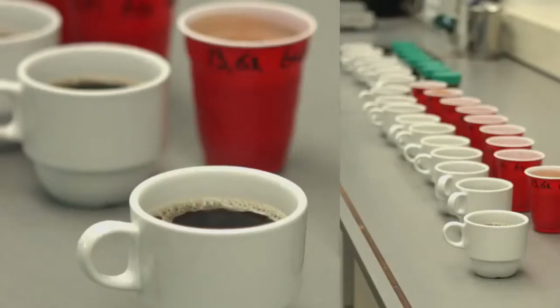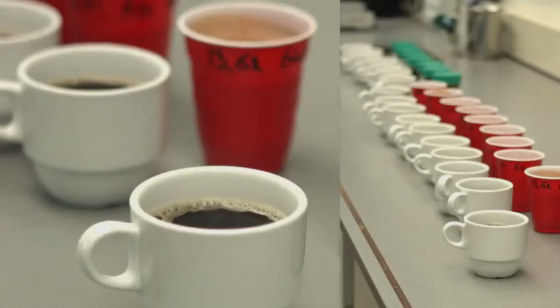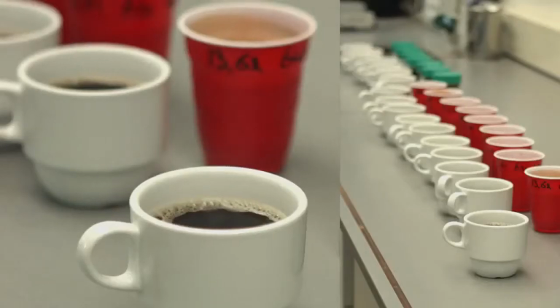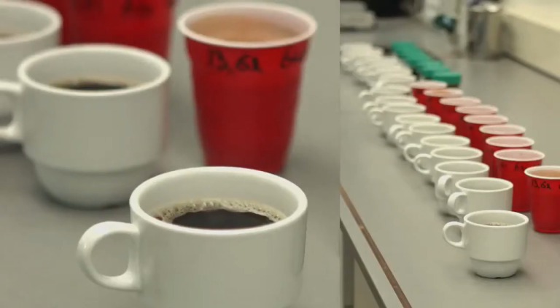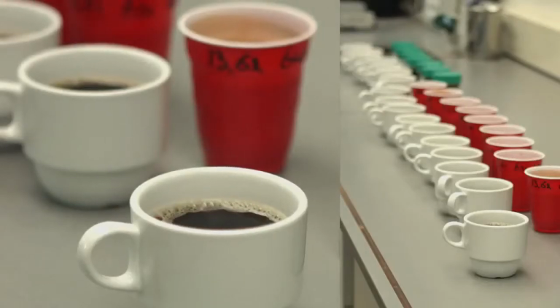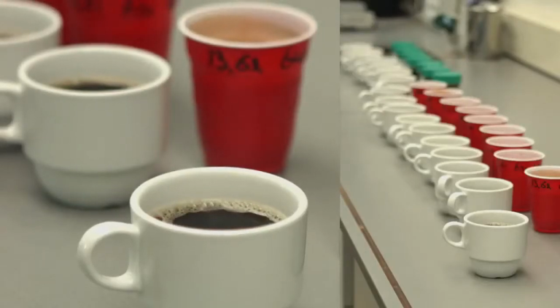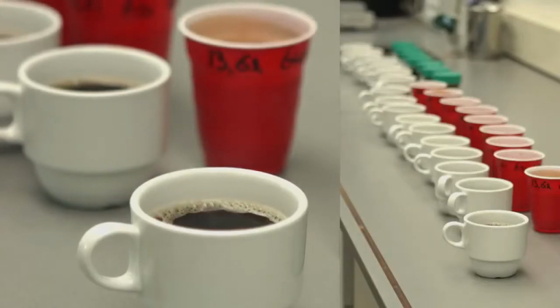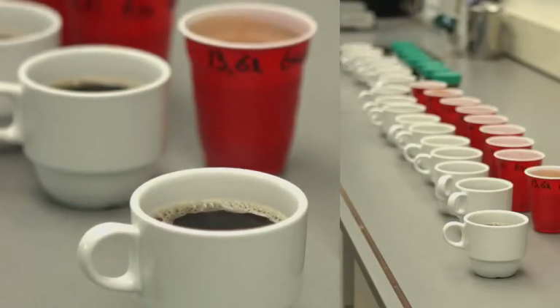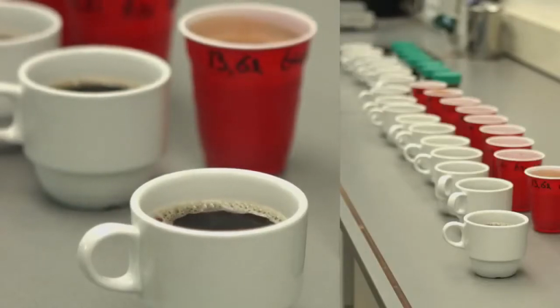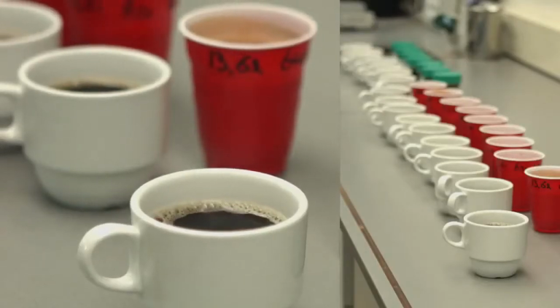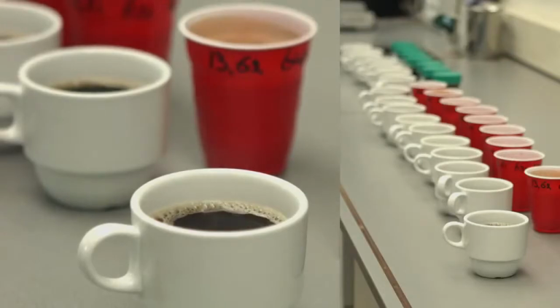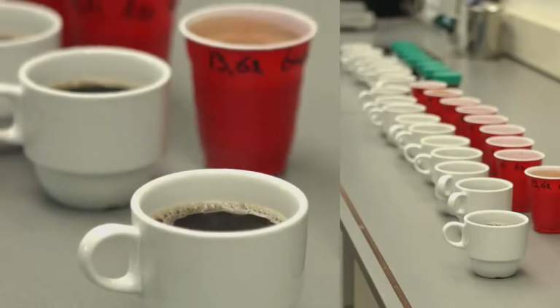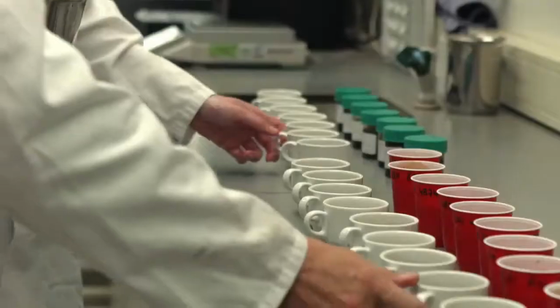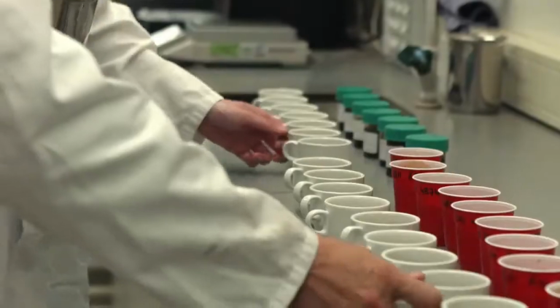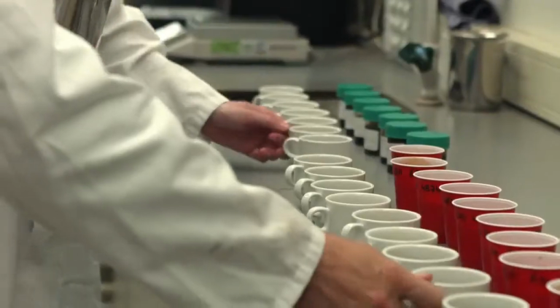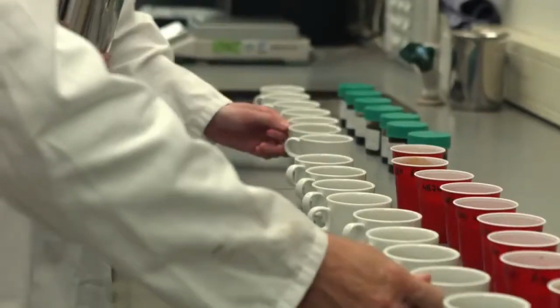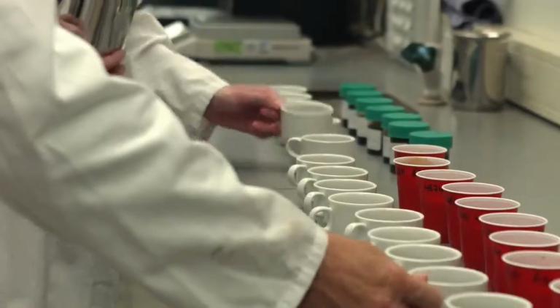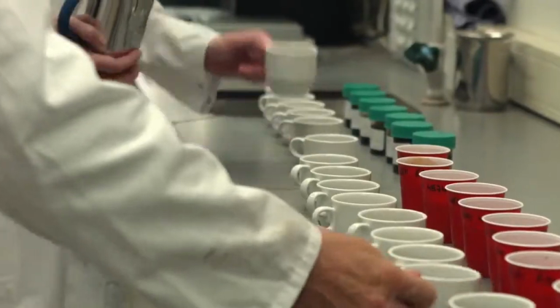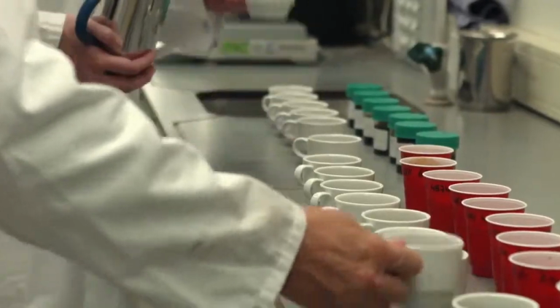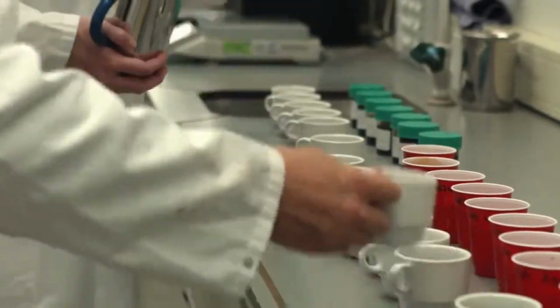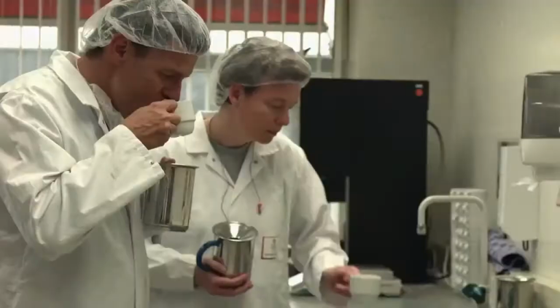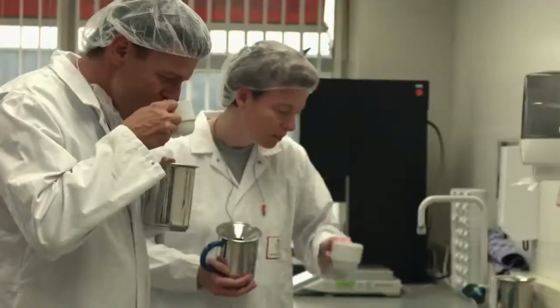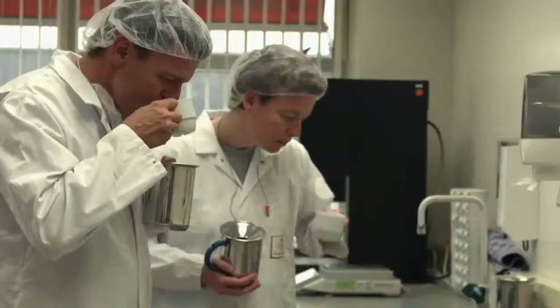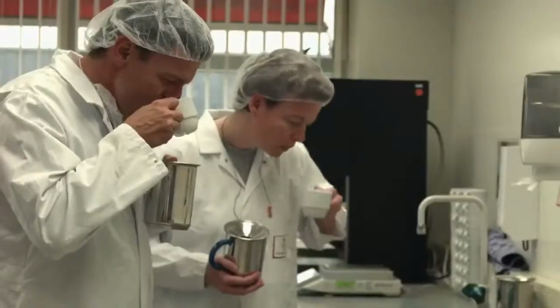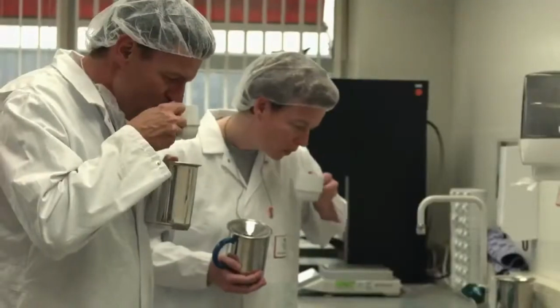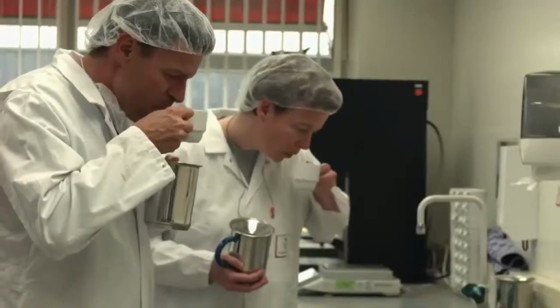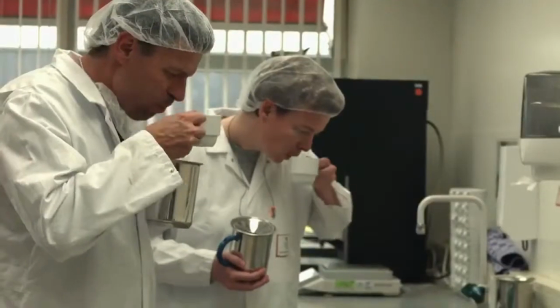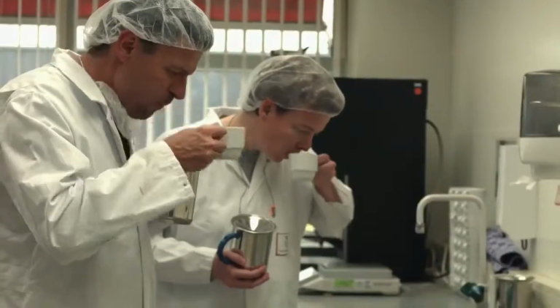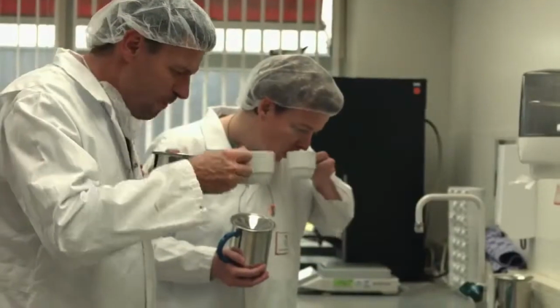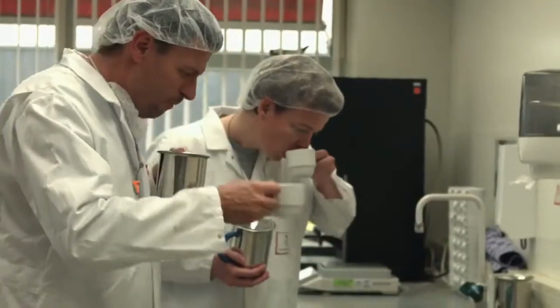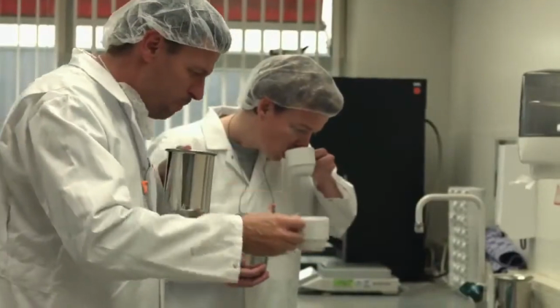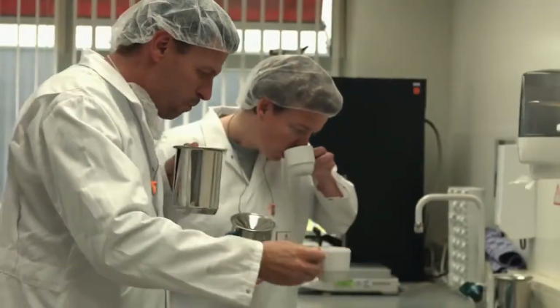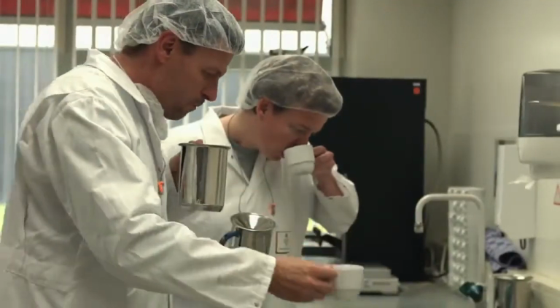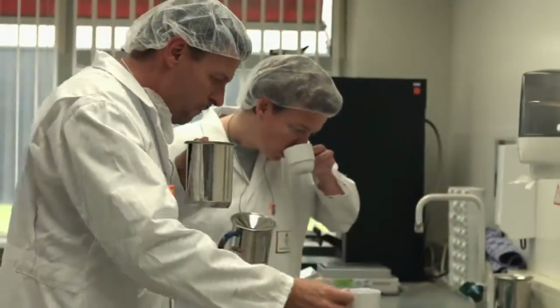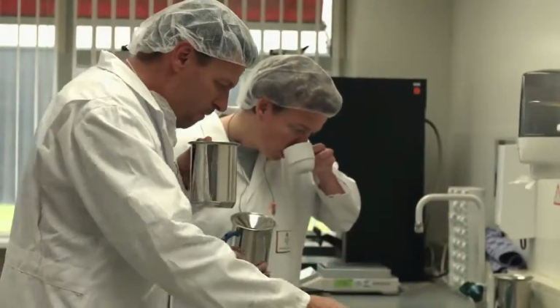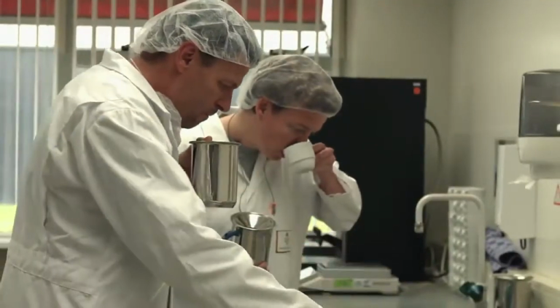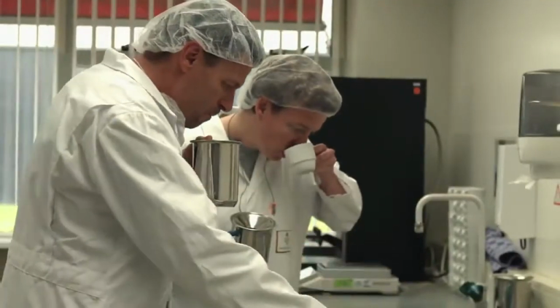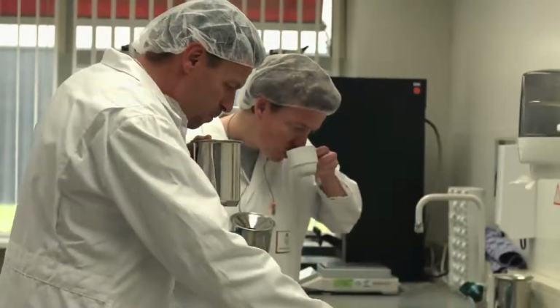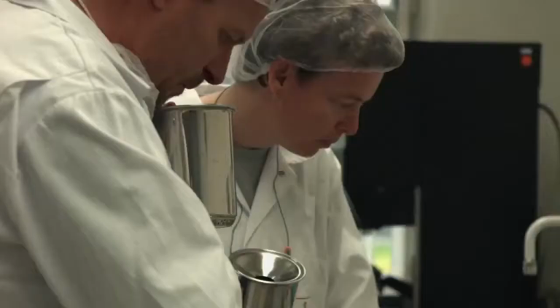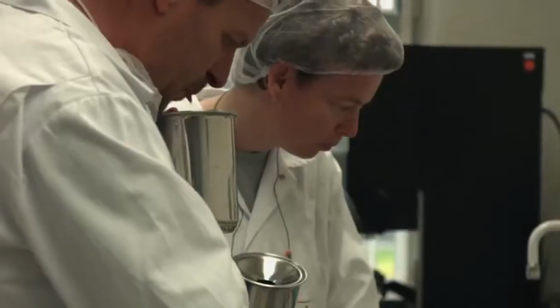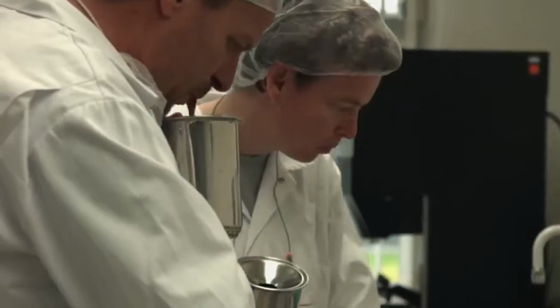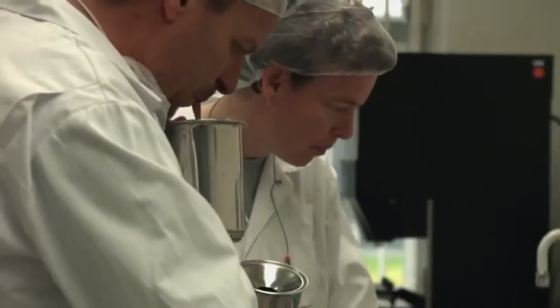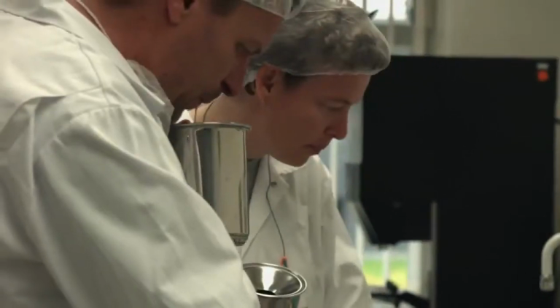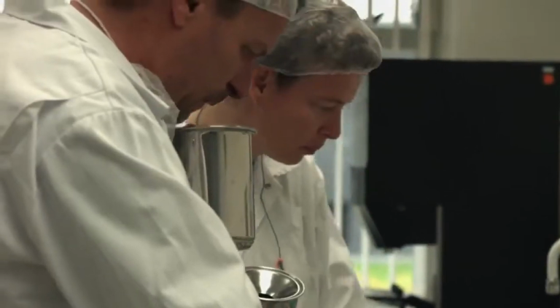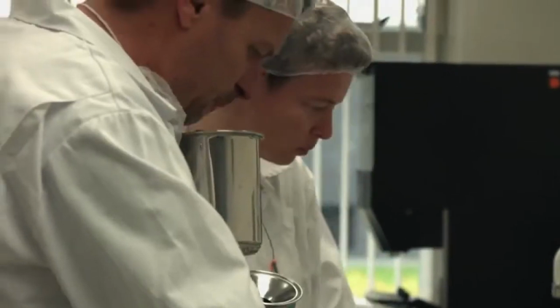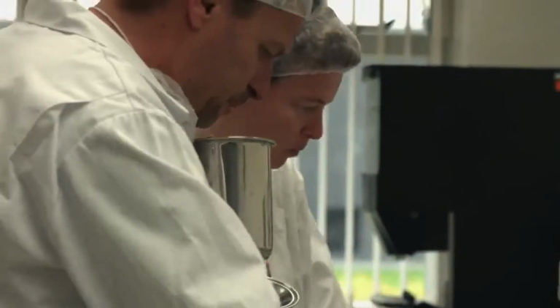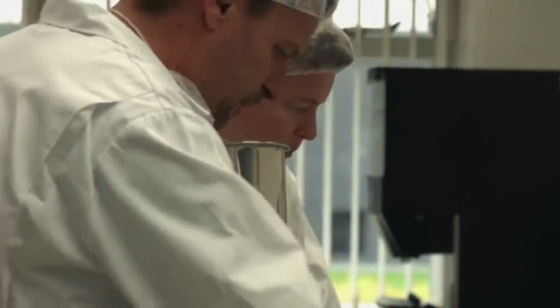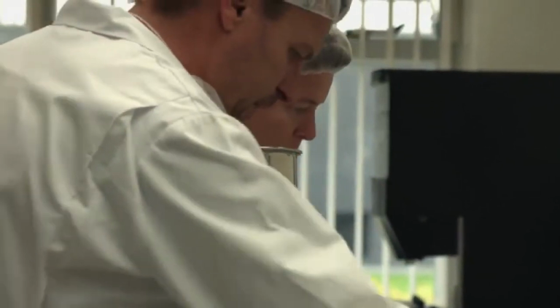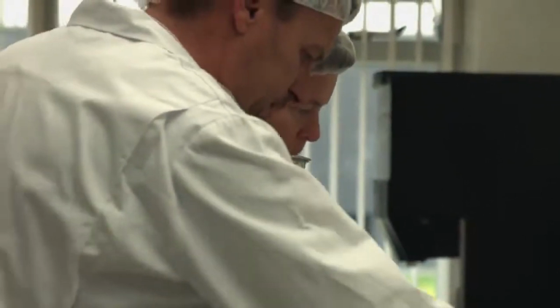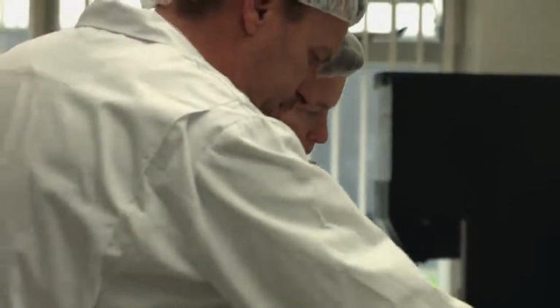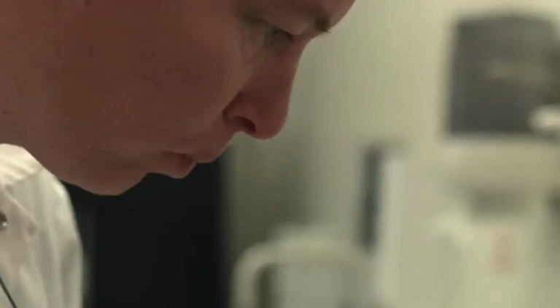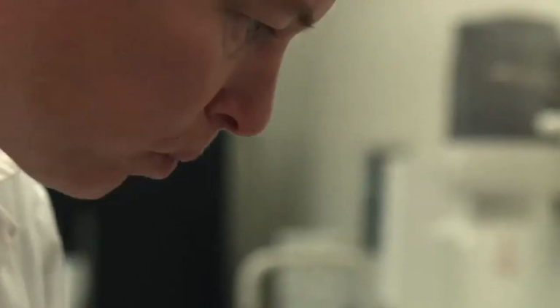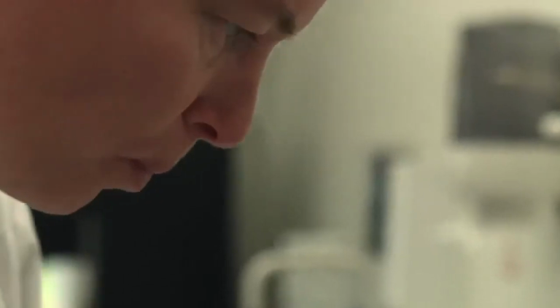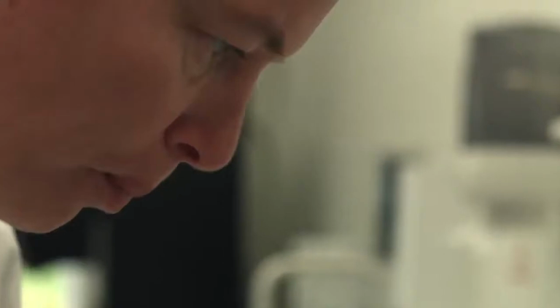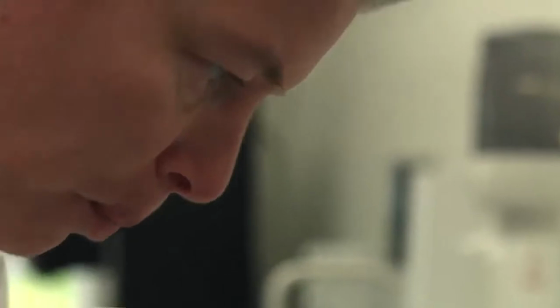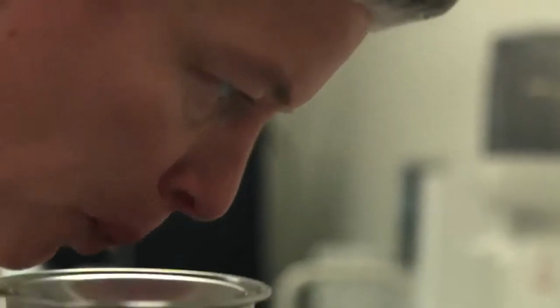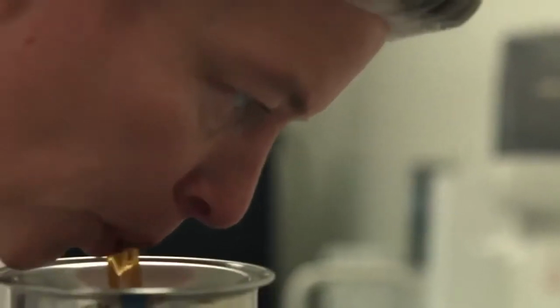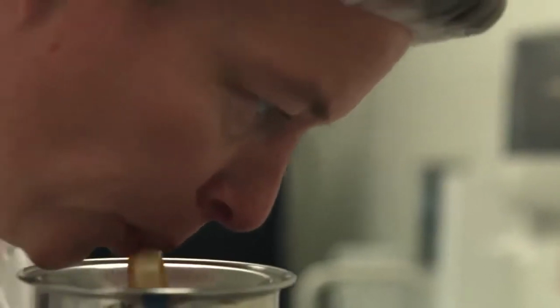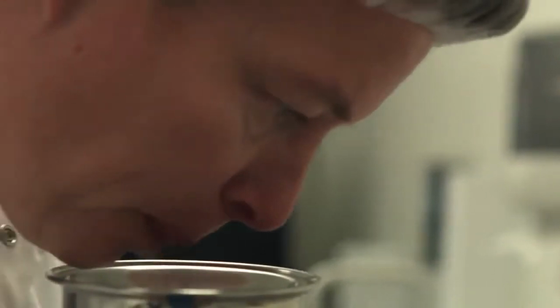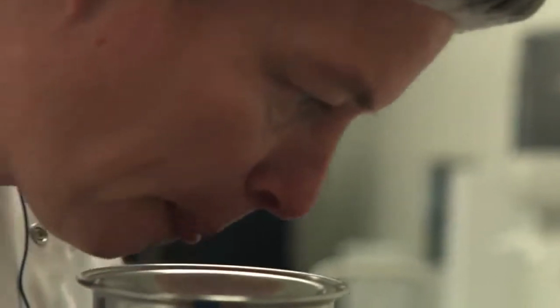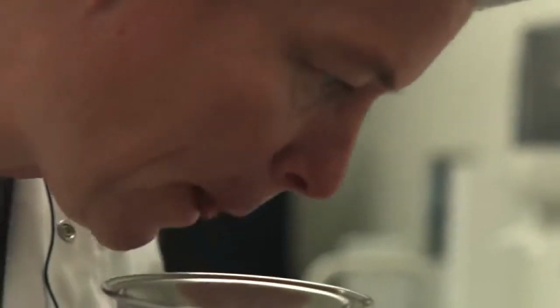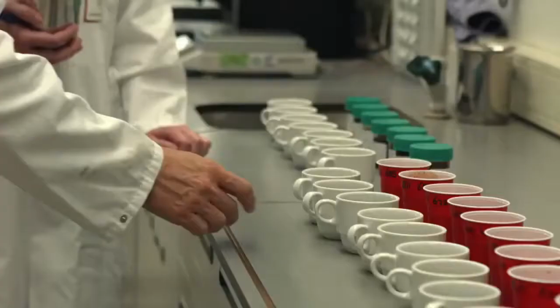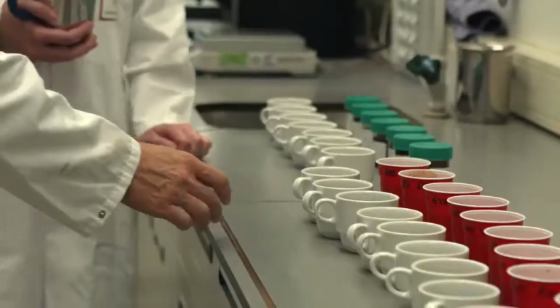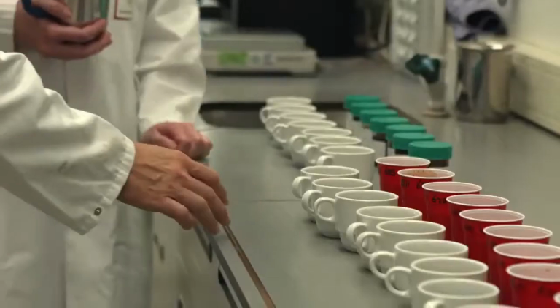After the coffee is made, our master blenders do an intensive round of tasting, assuring only the best coffee becomes Café Tess coffee.